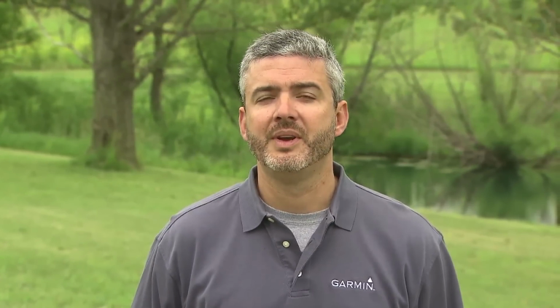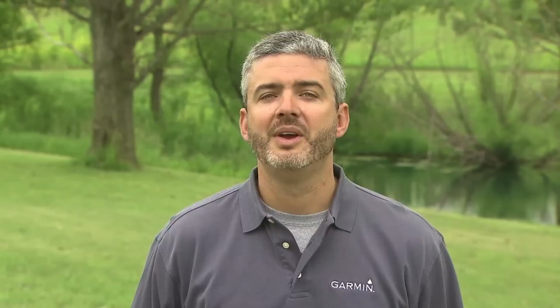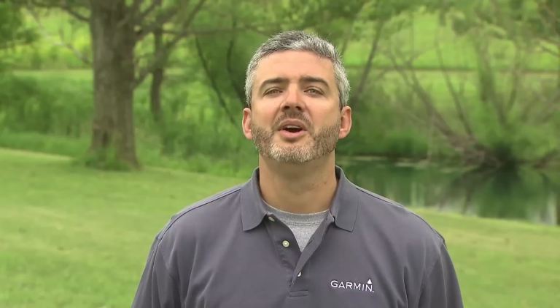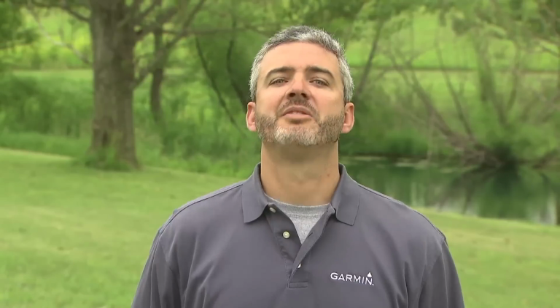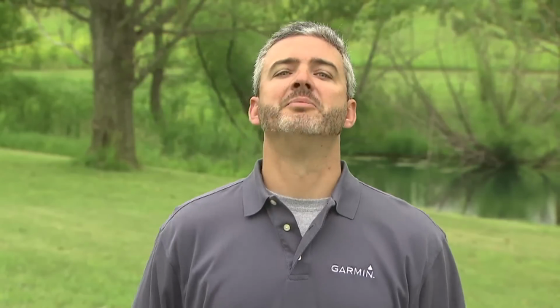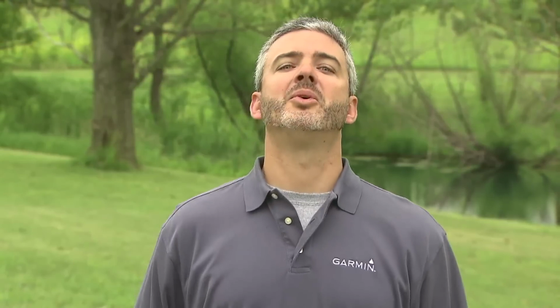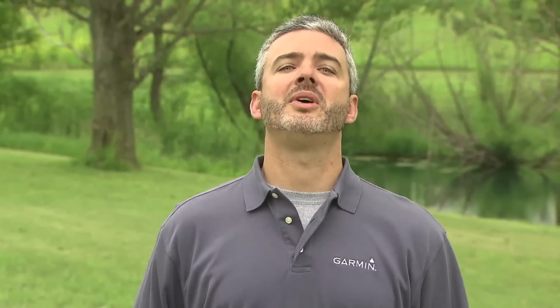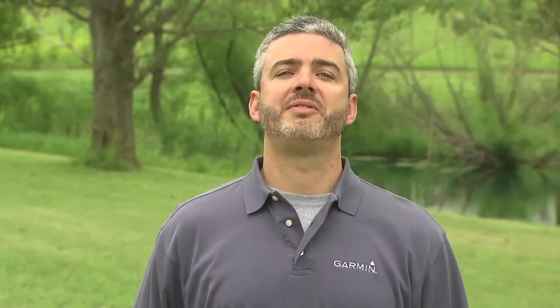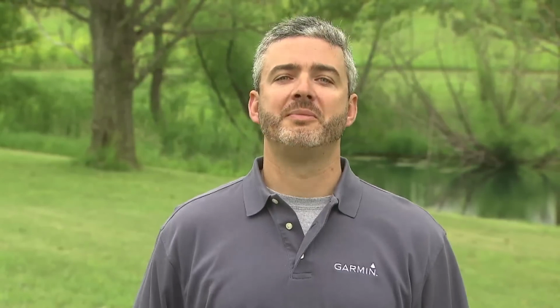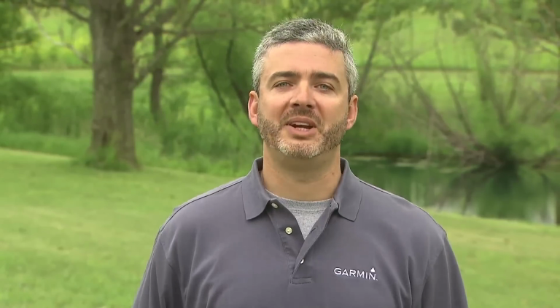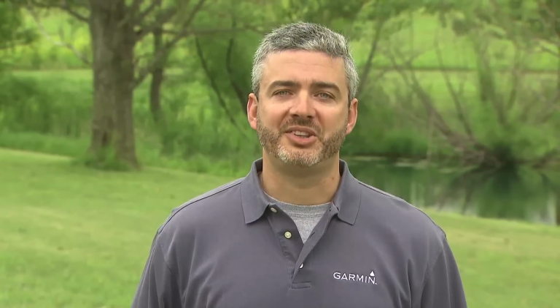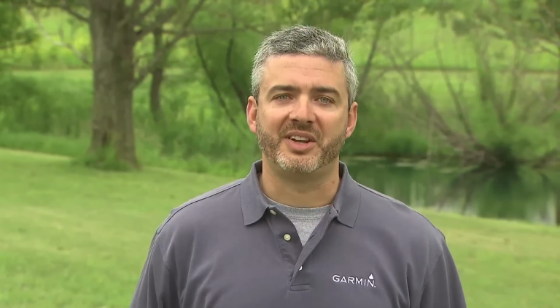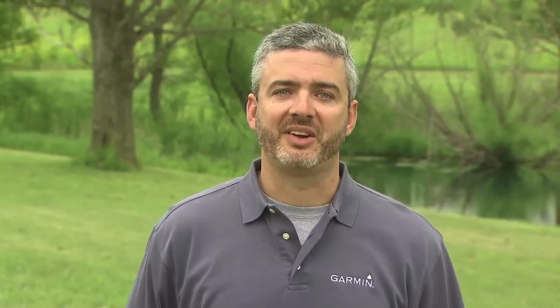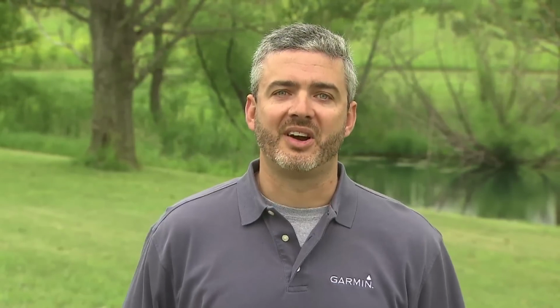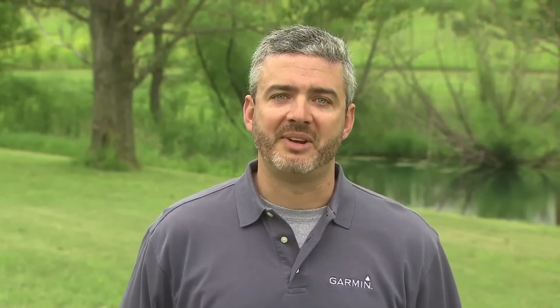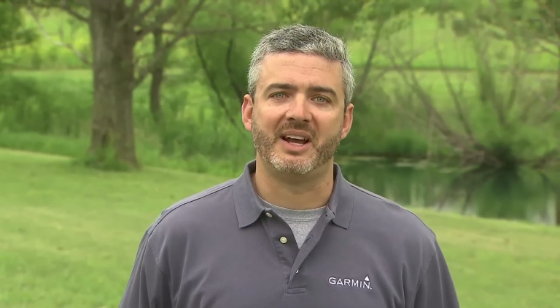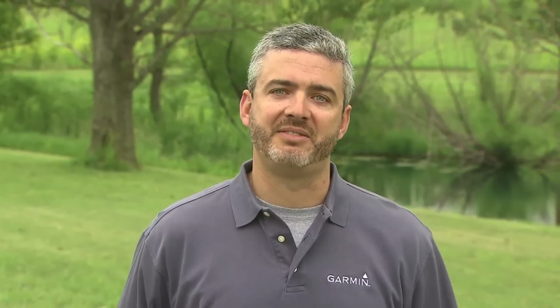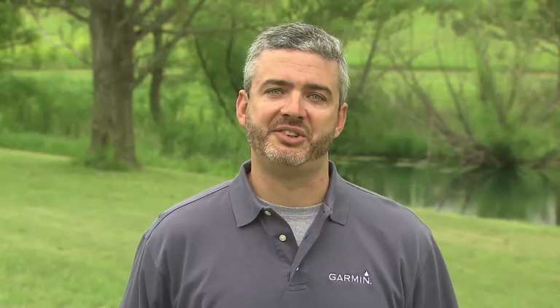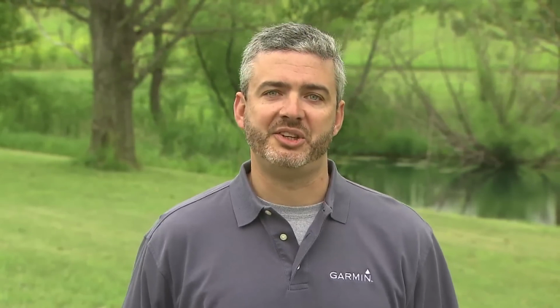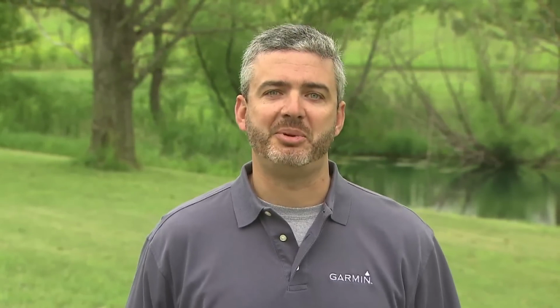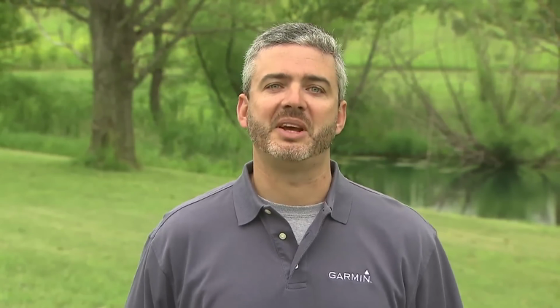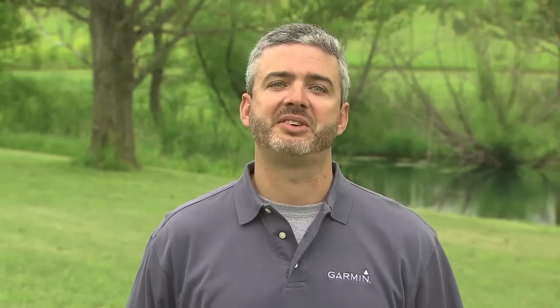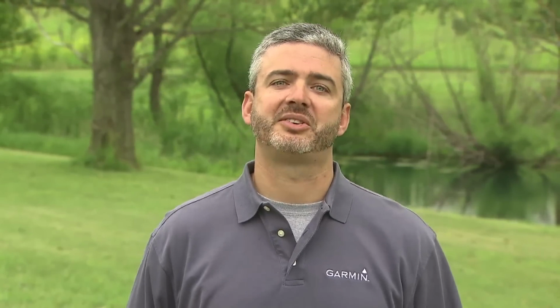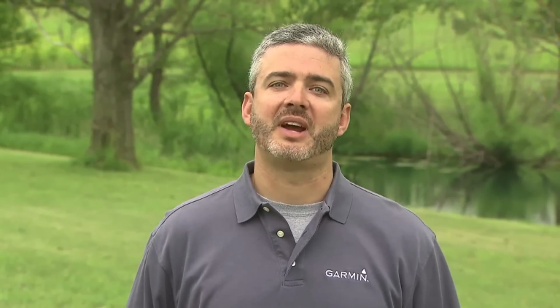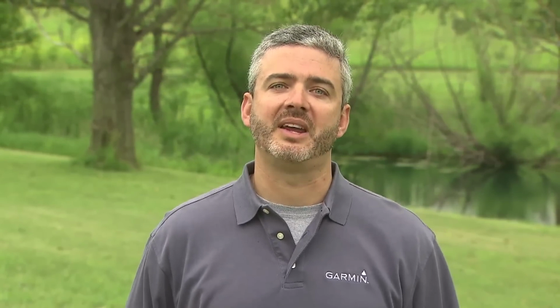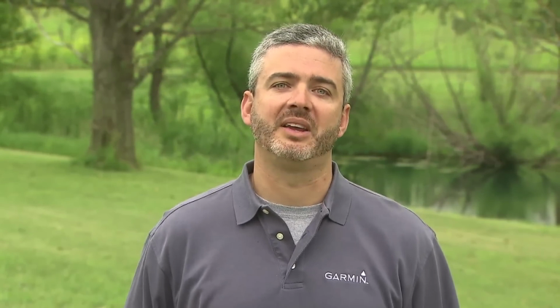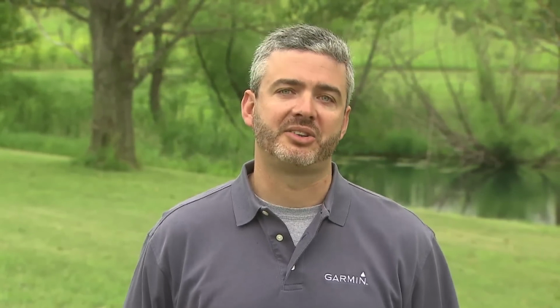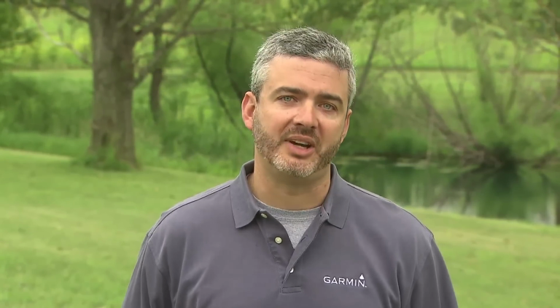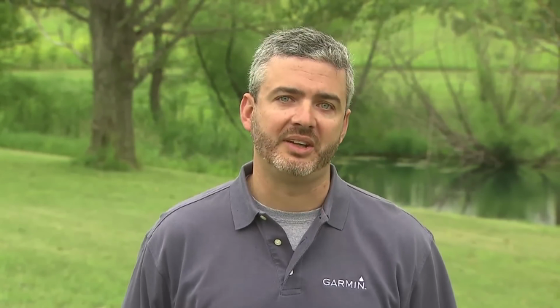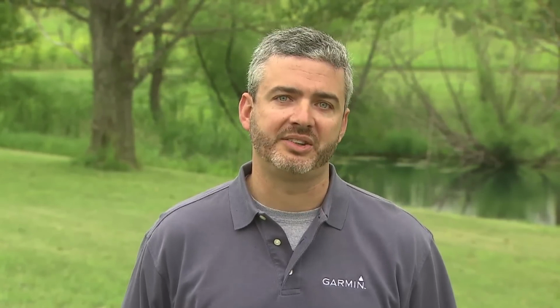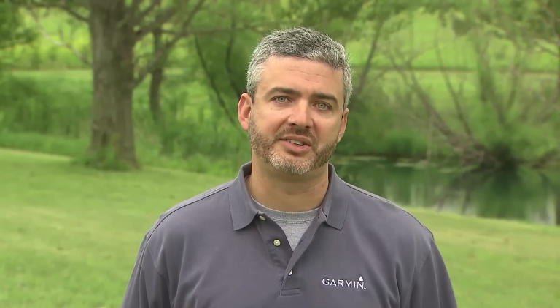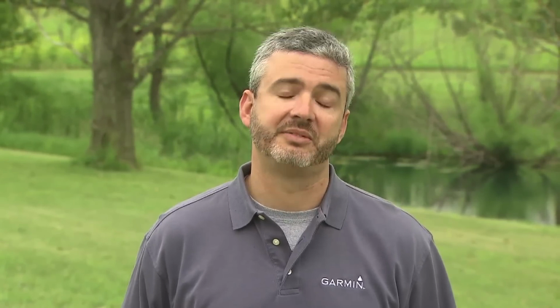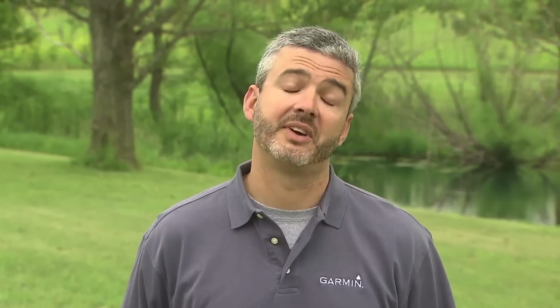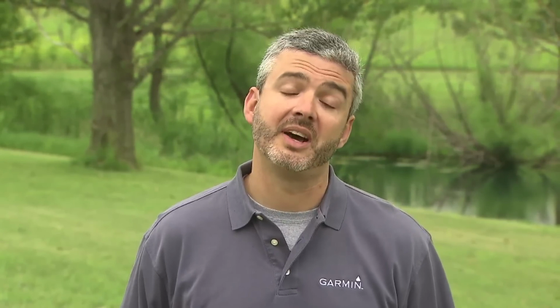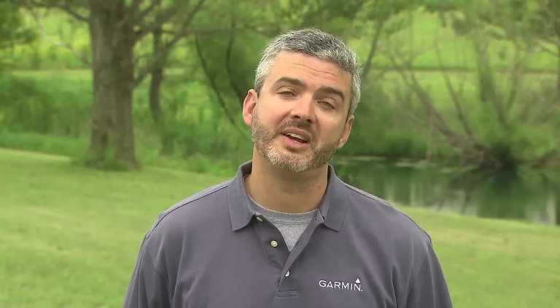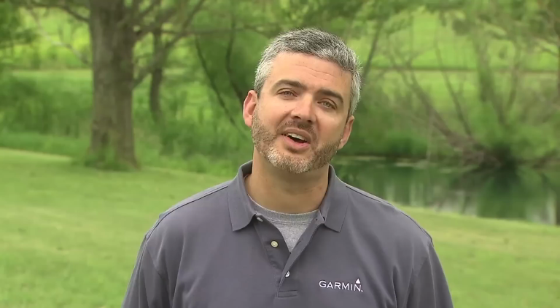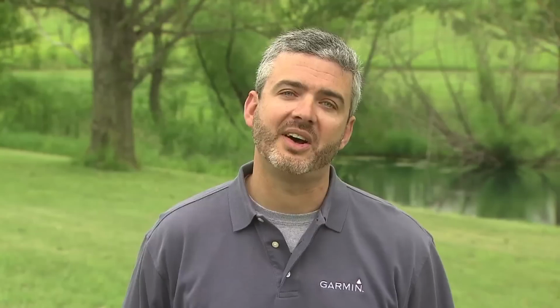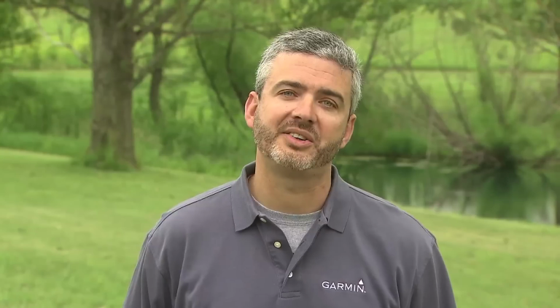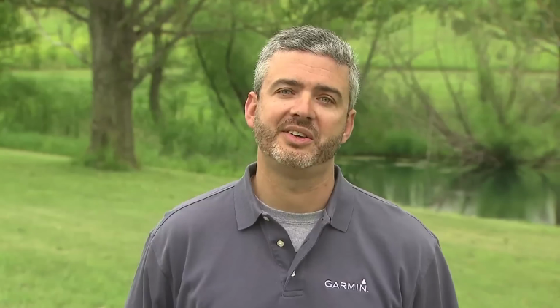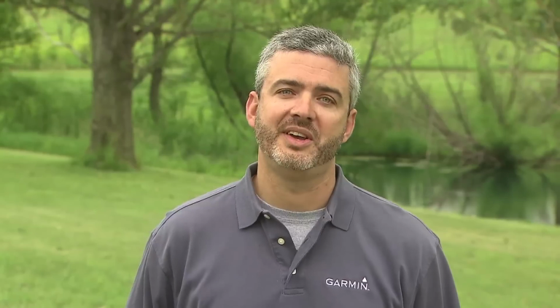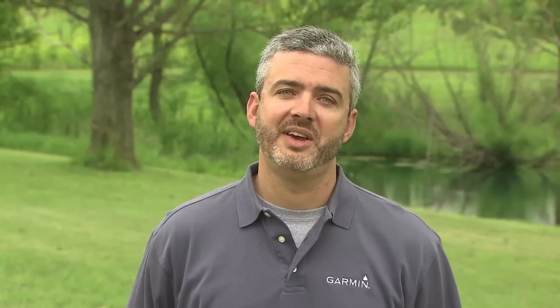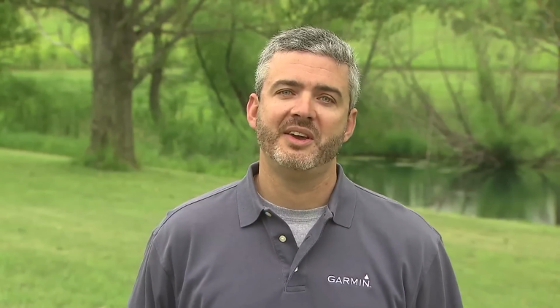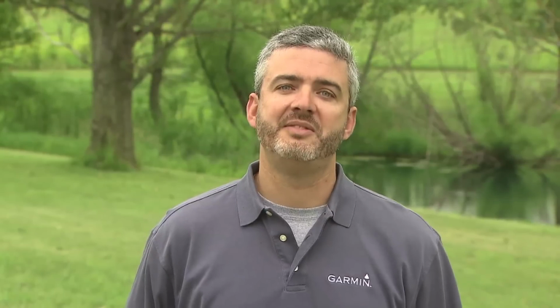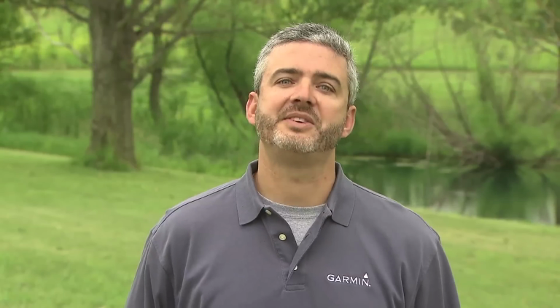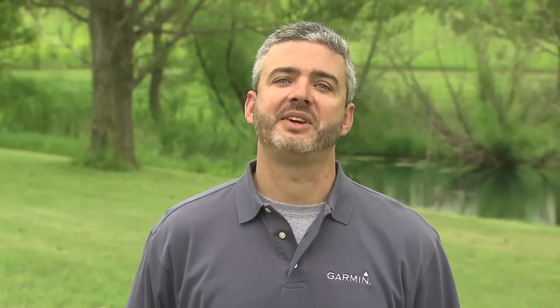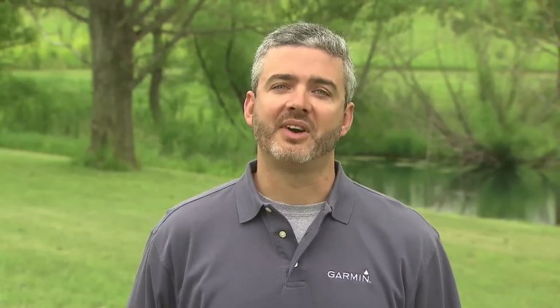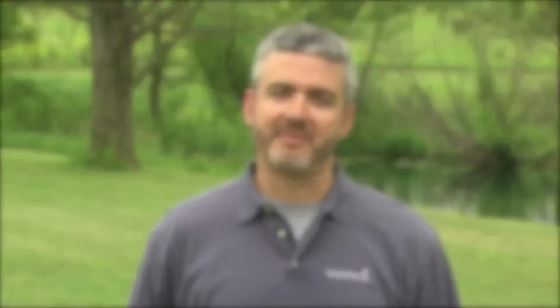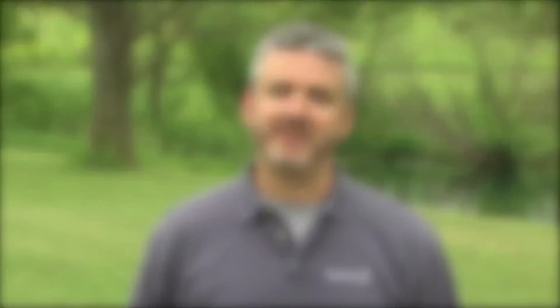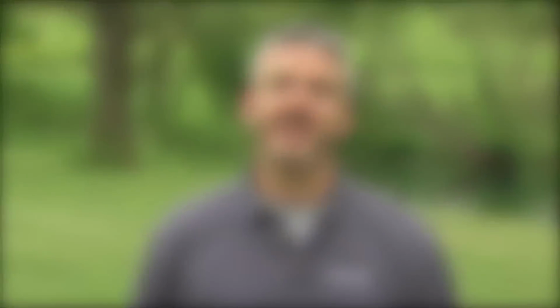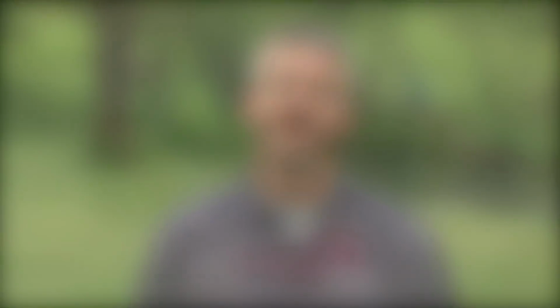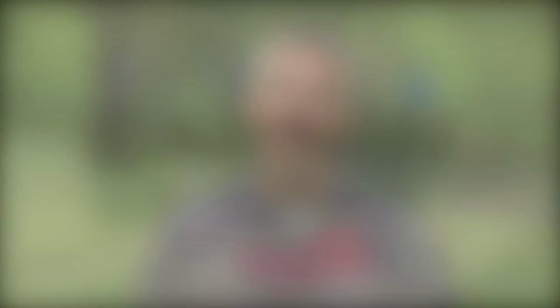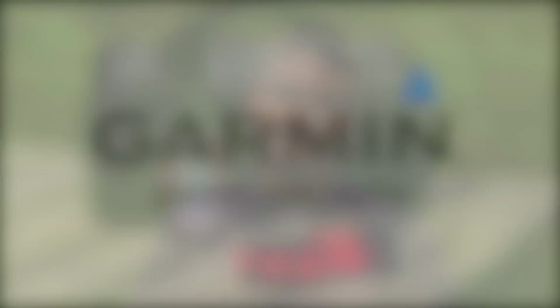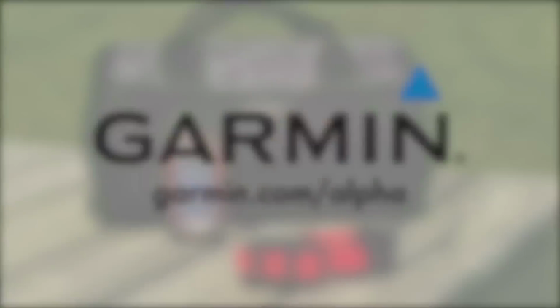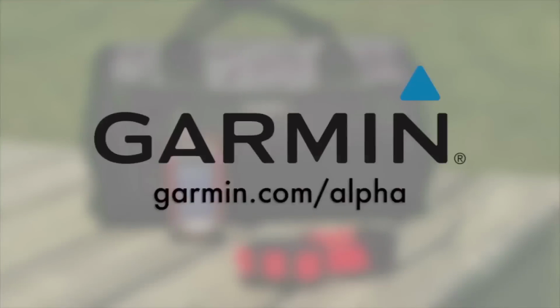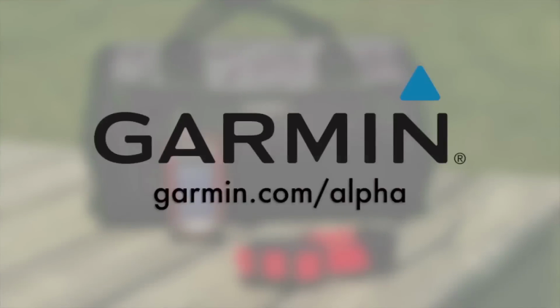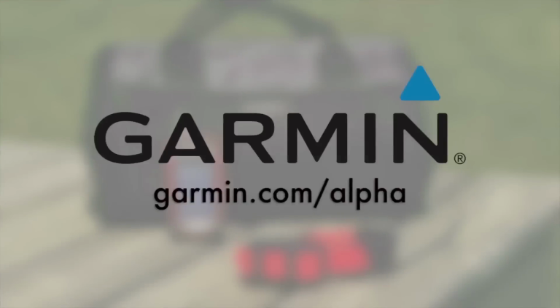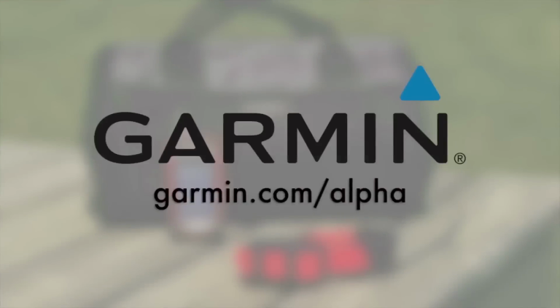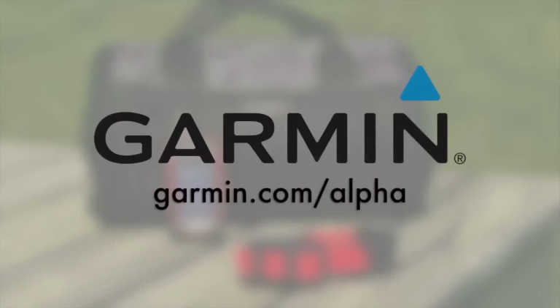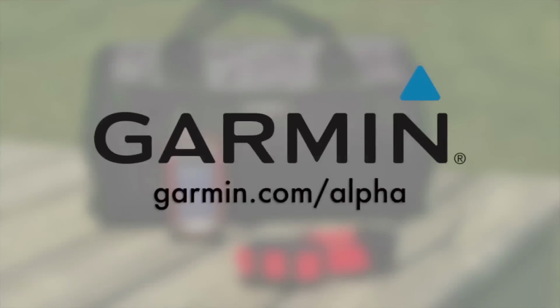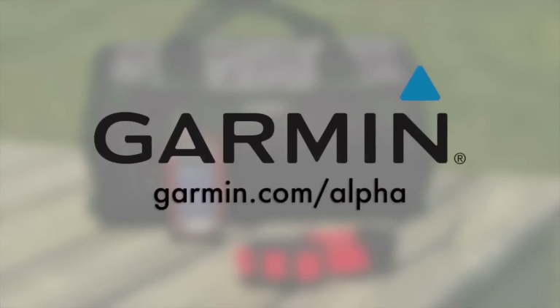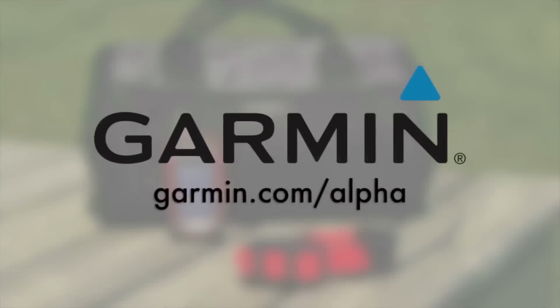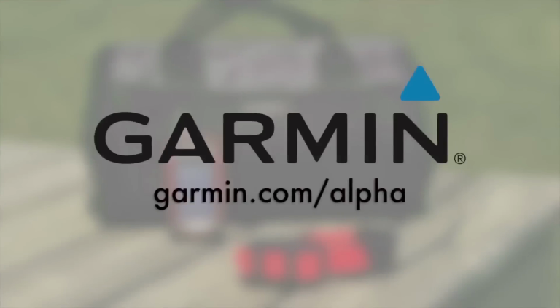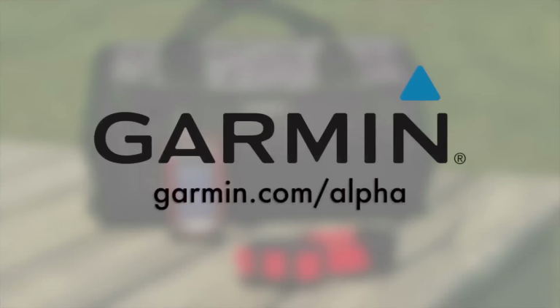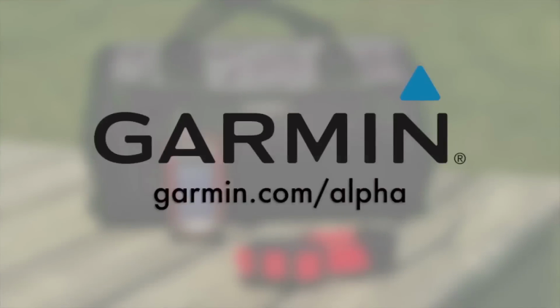For more information on the Garmin Alpha GPS tracking and training system for hunting dogs, visit Garmin.com/Alpha.